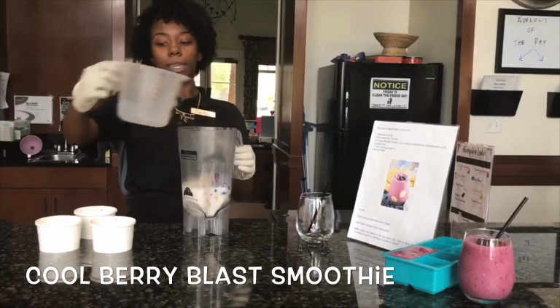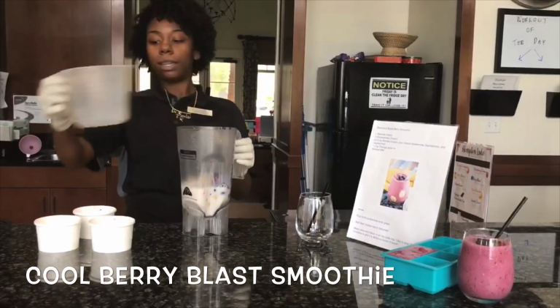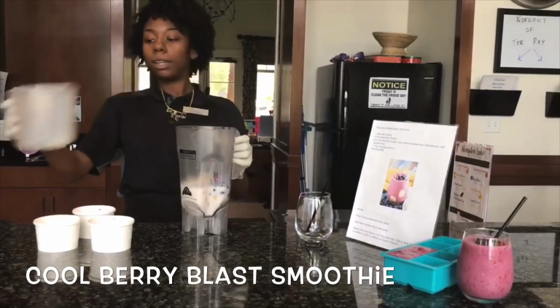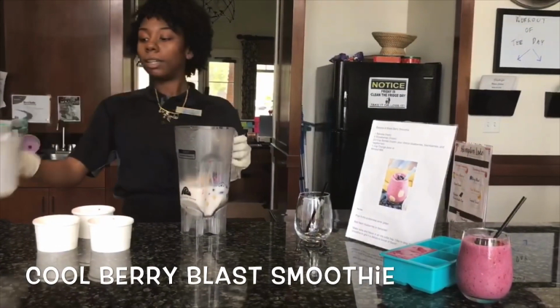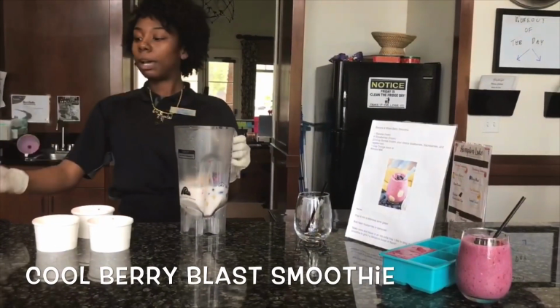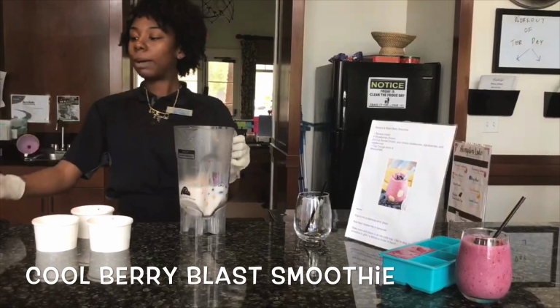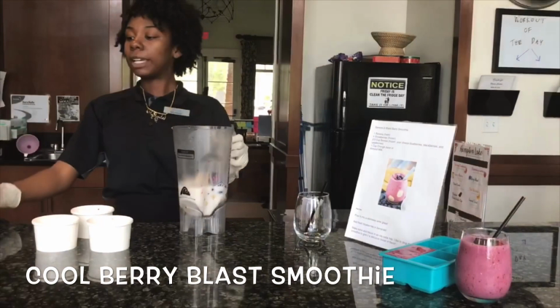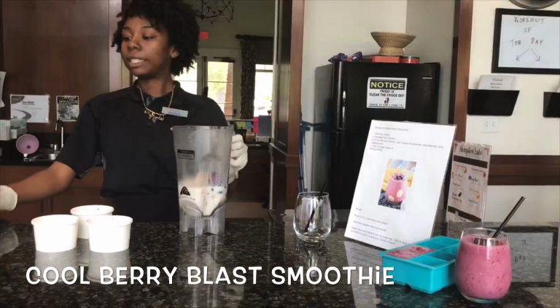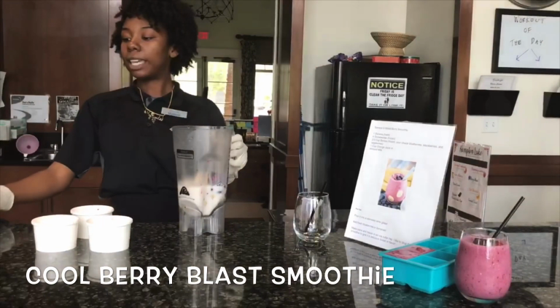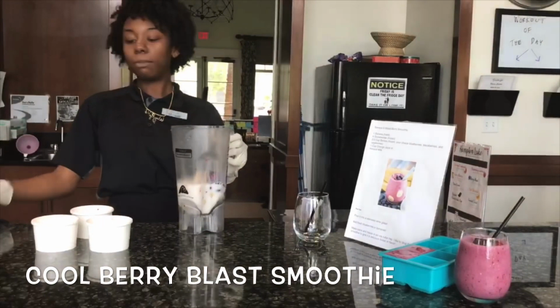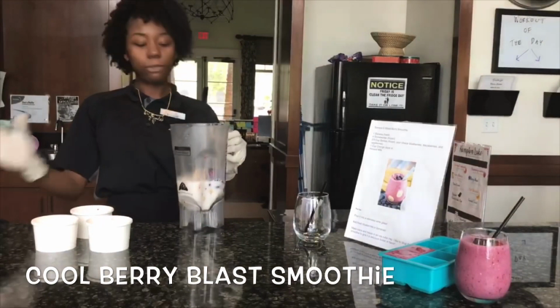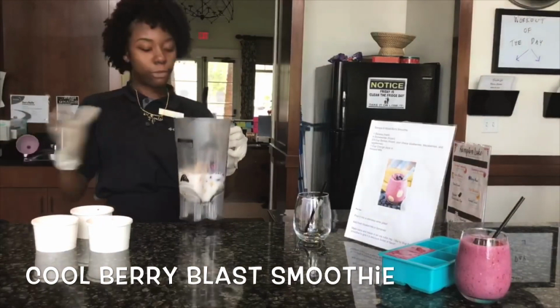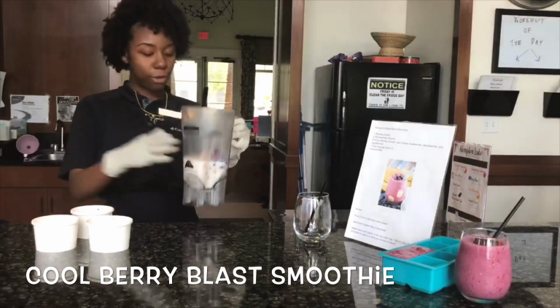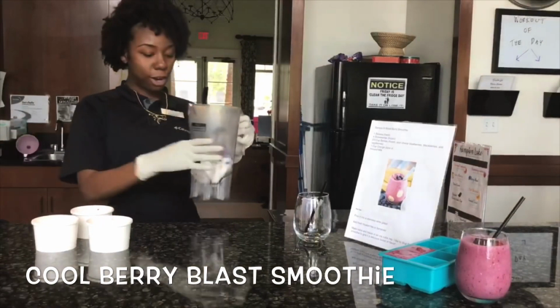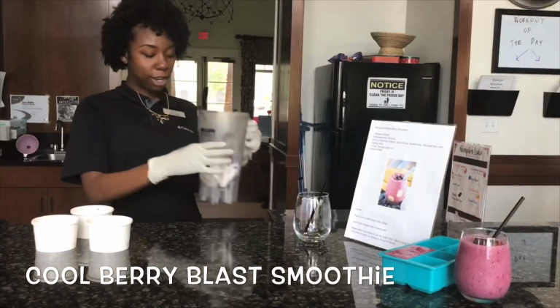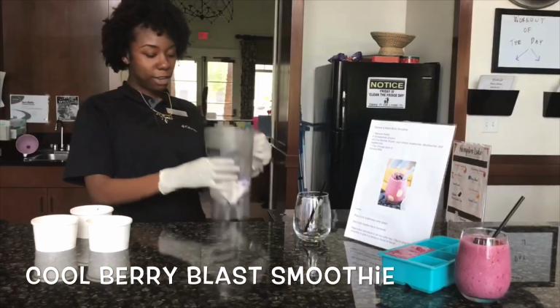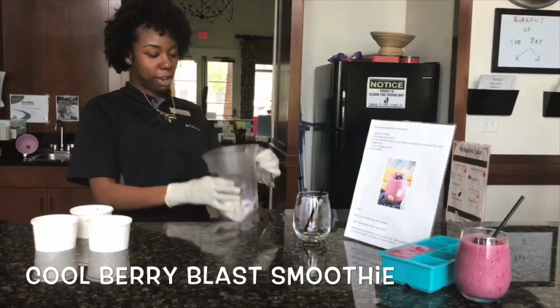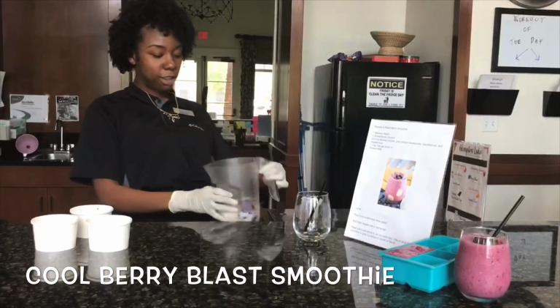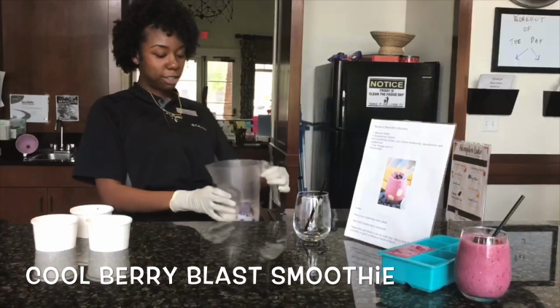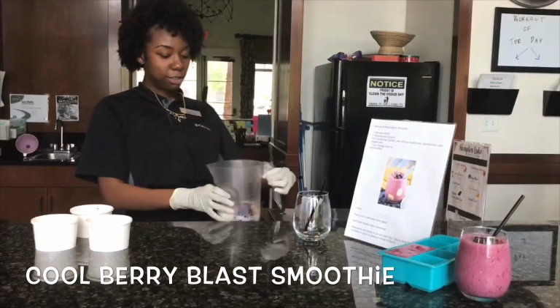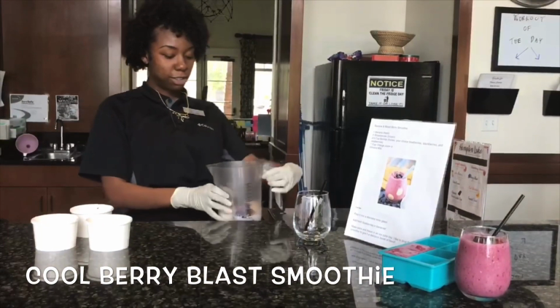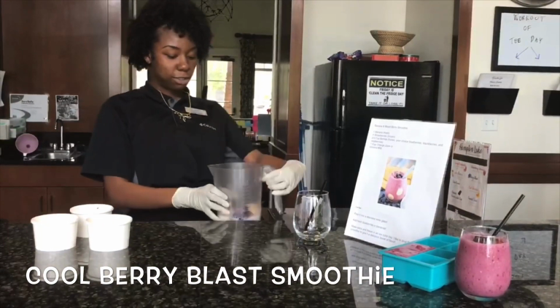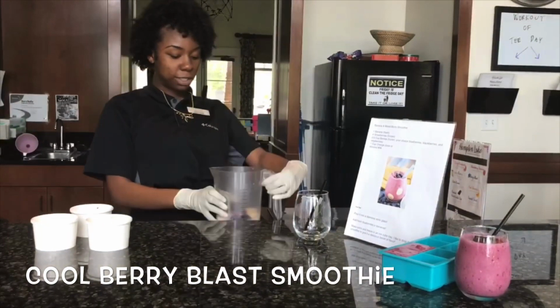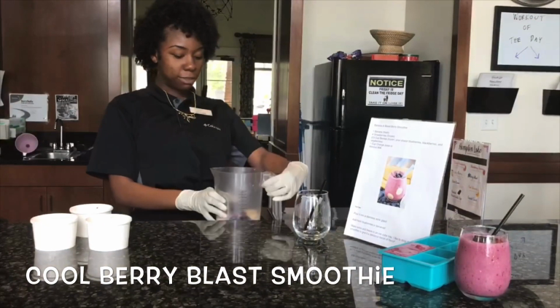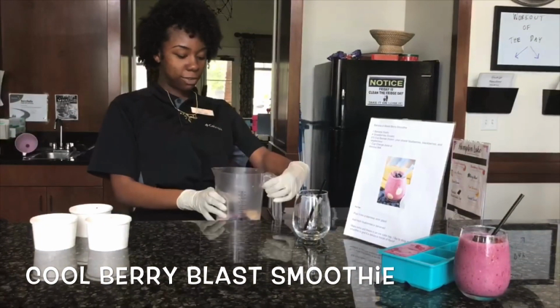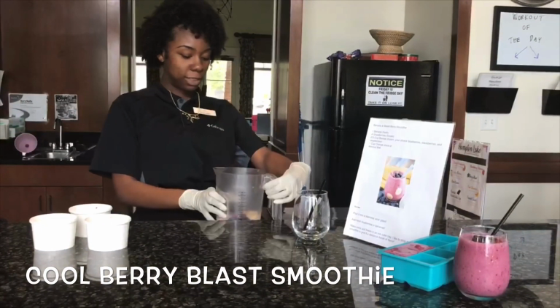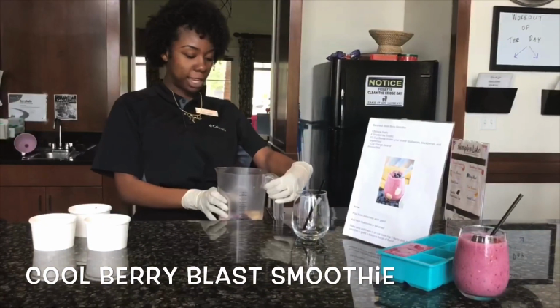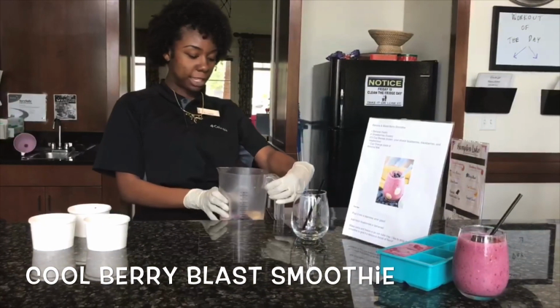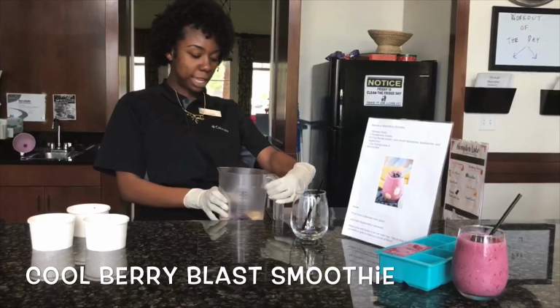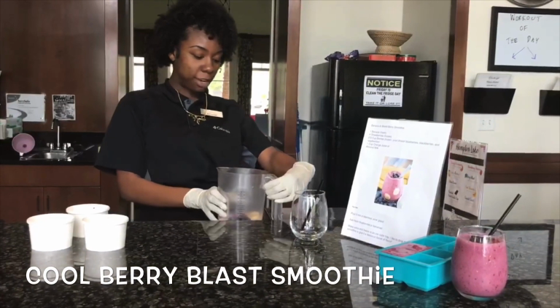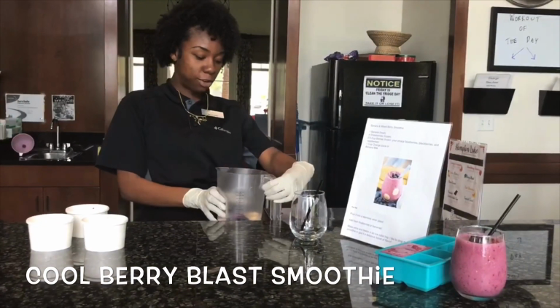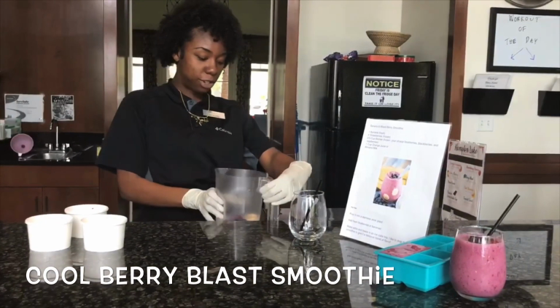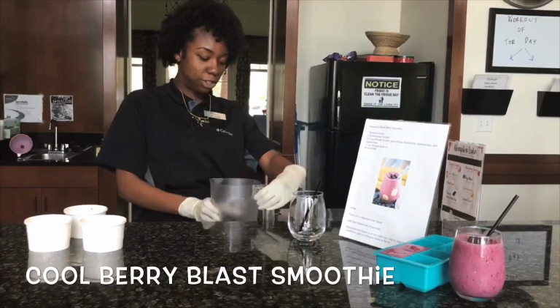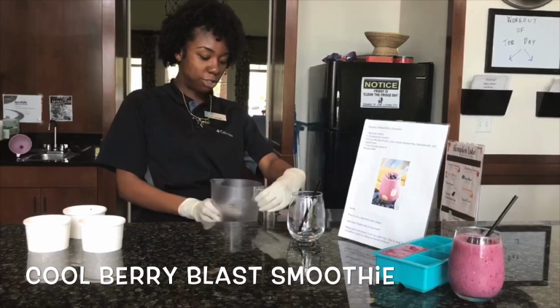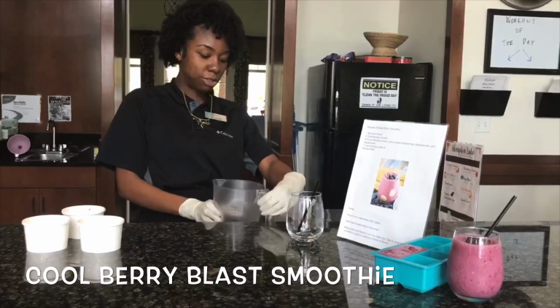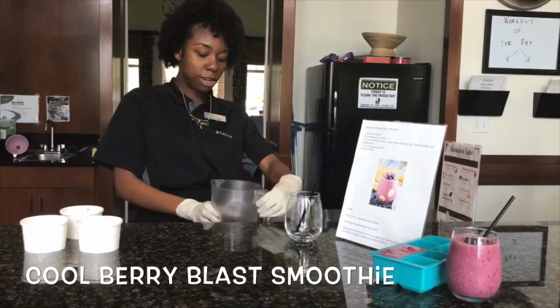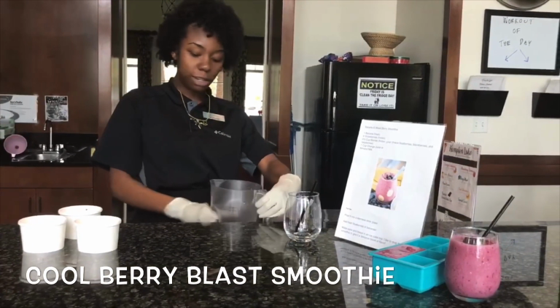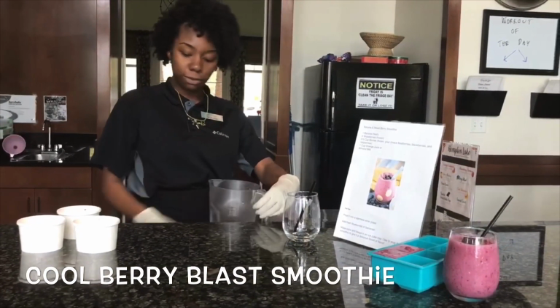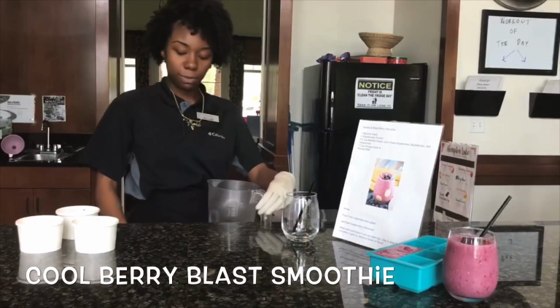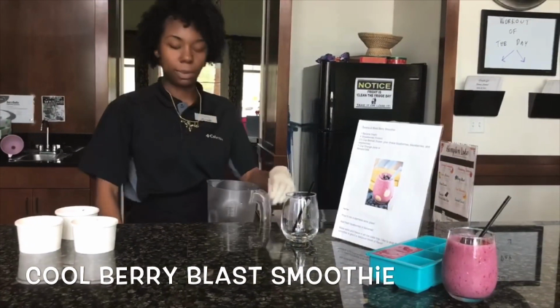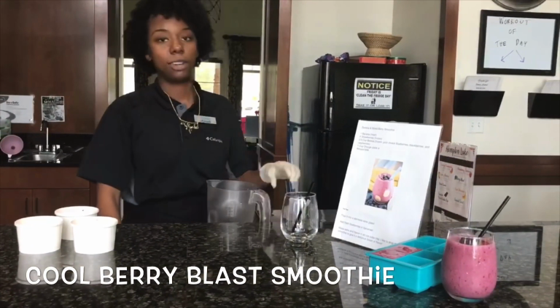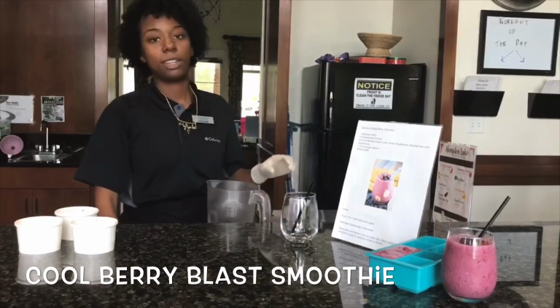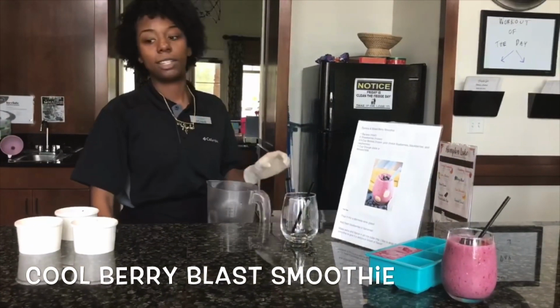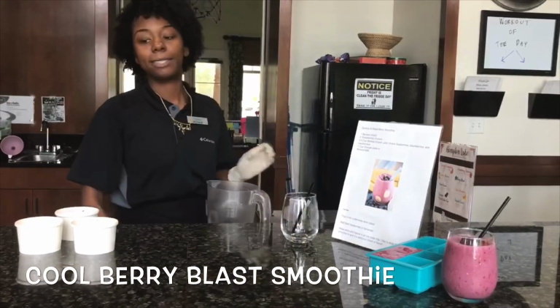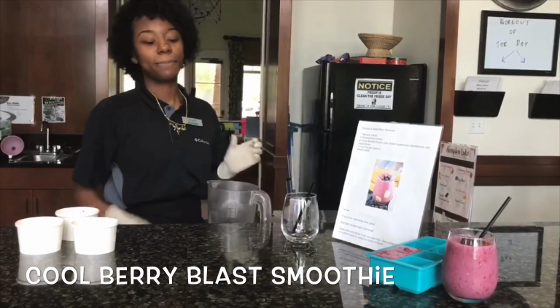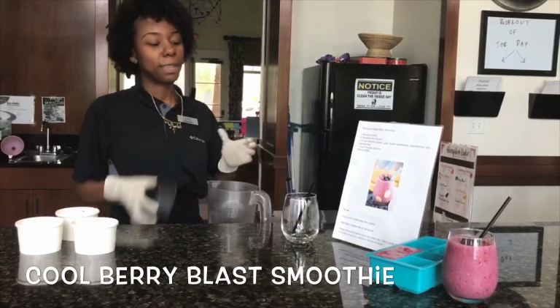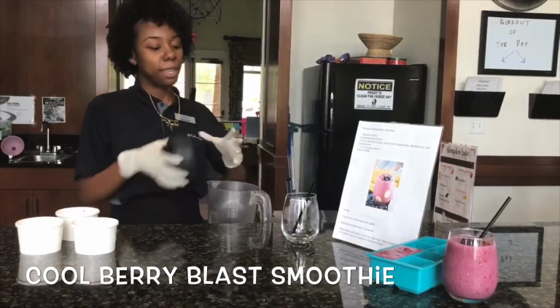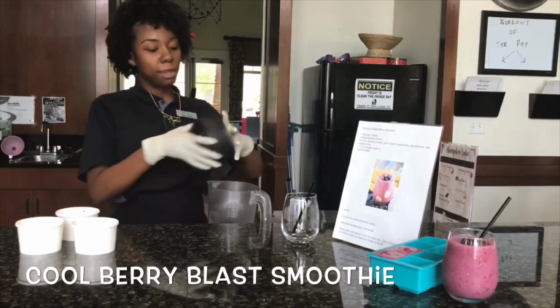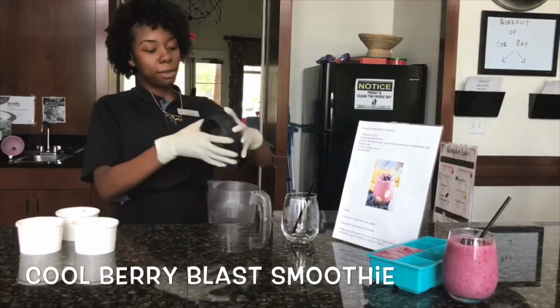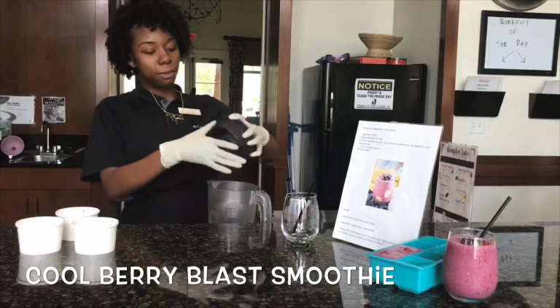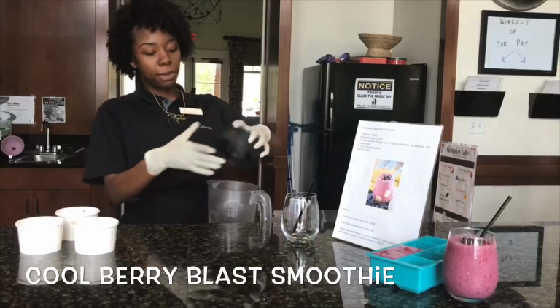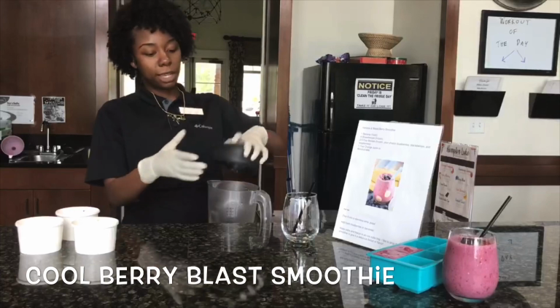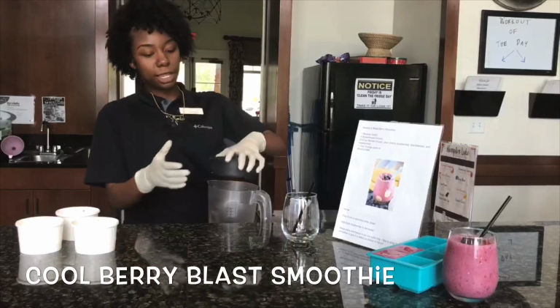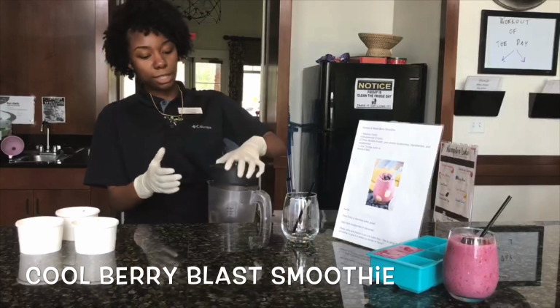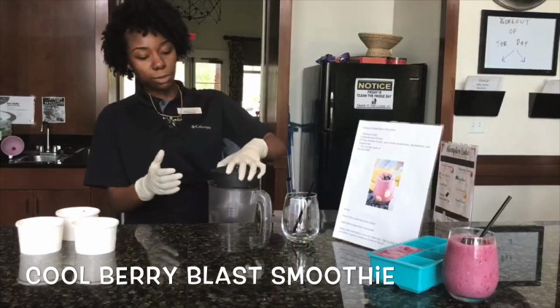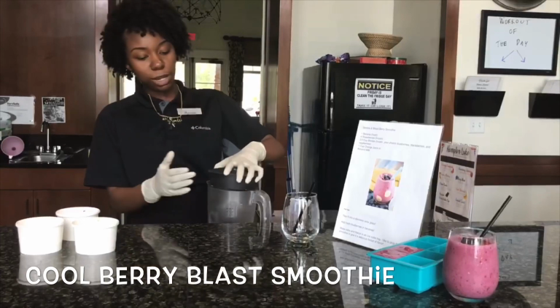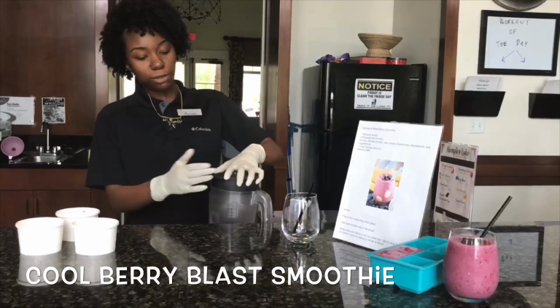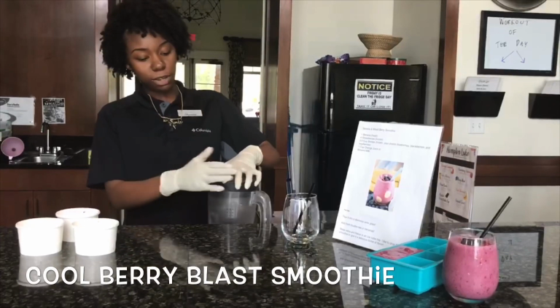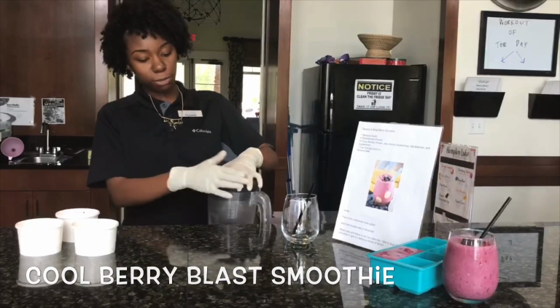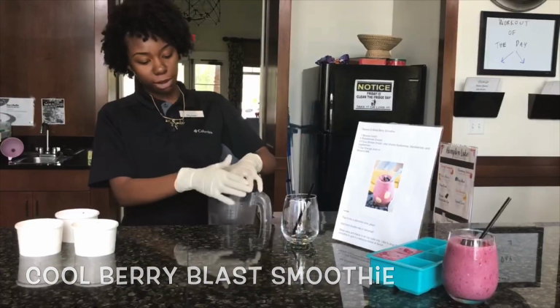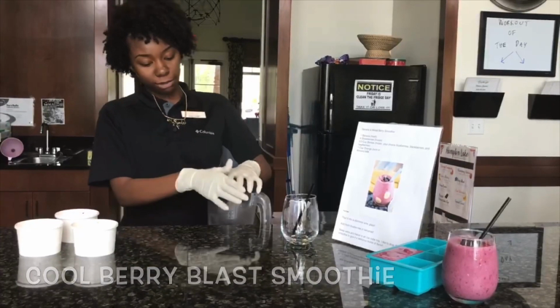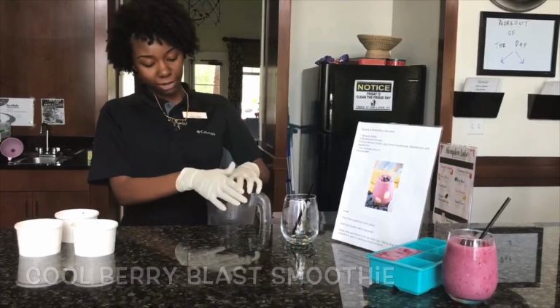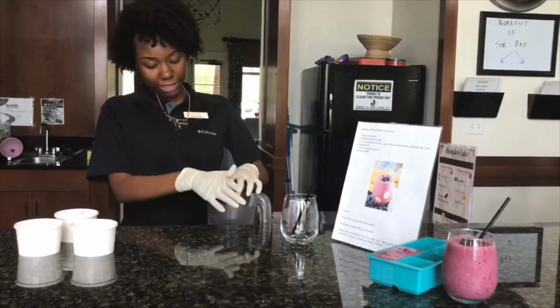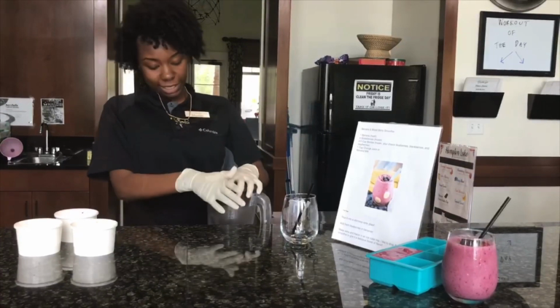Now as I said before, you can also use different things like orange juice or different berries, but it's whatever your preference is.